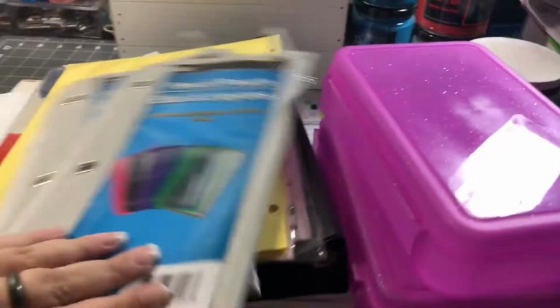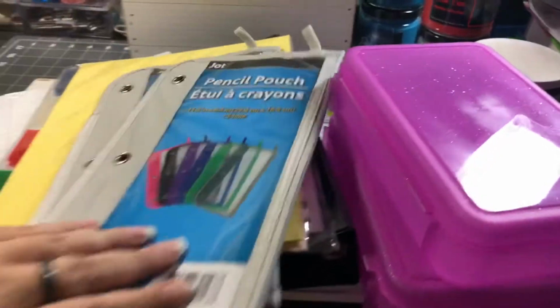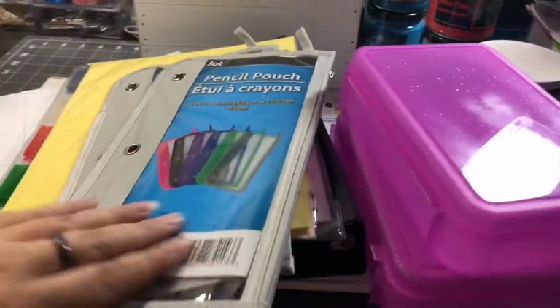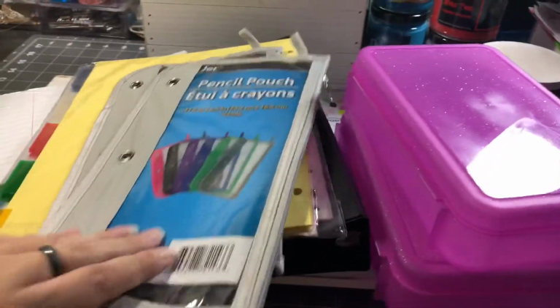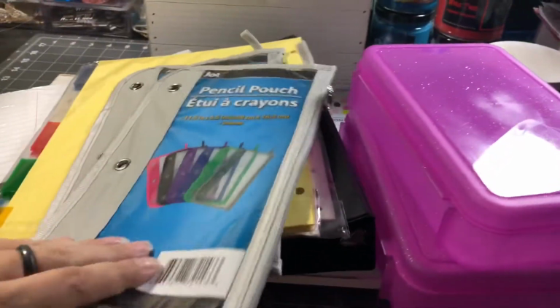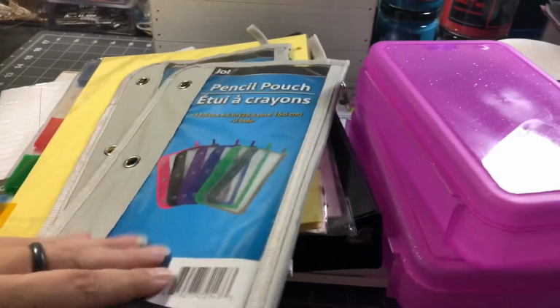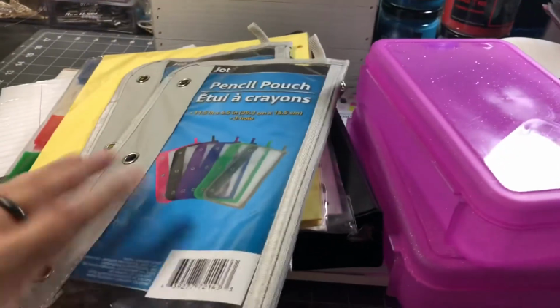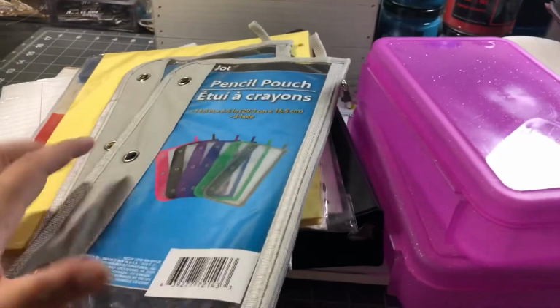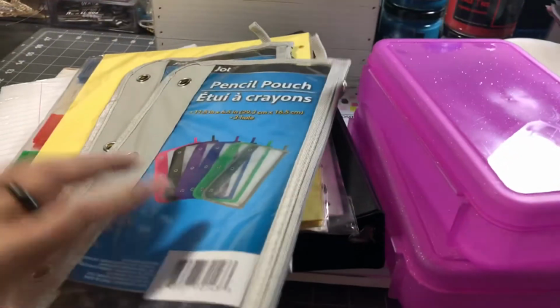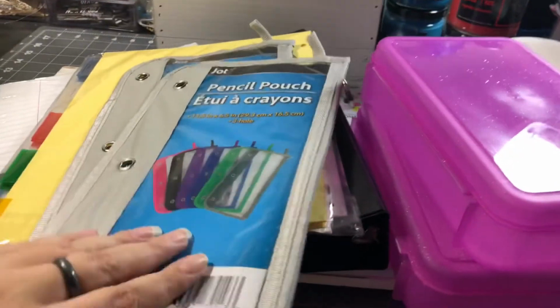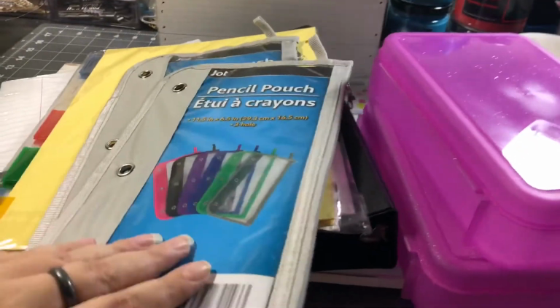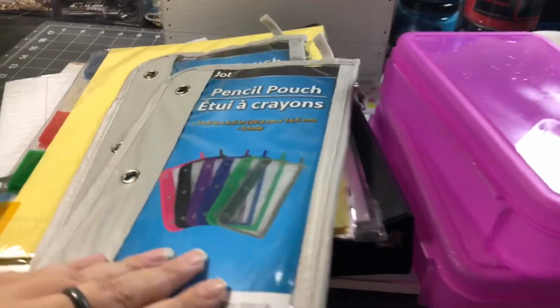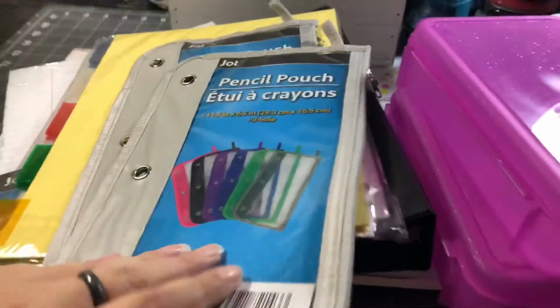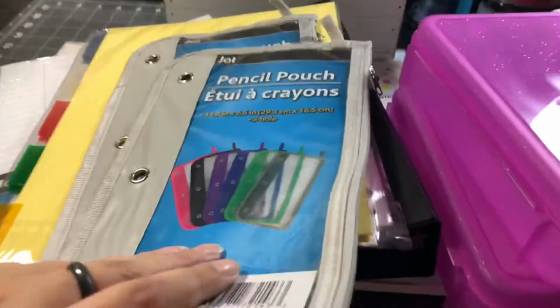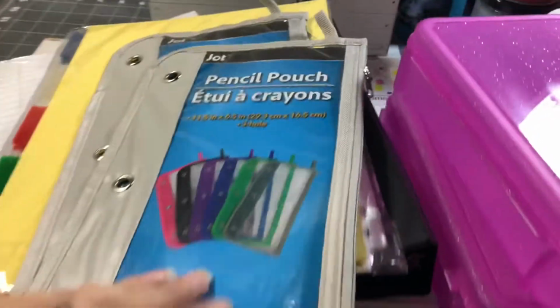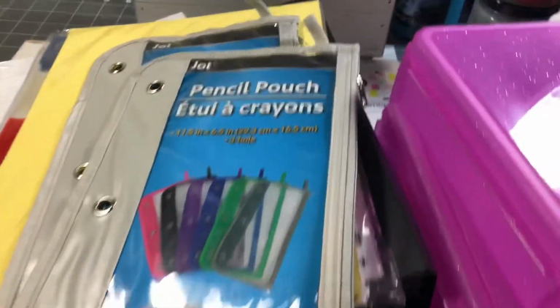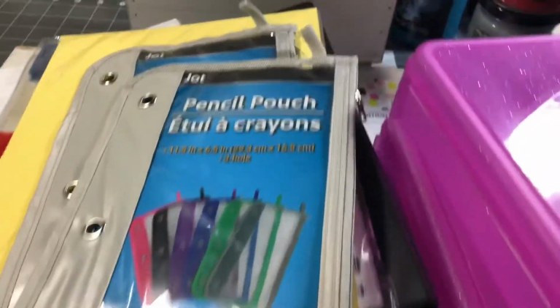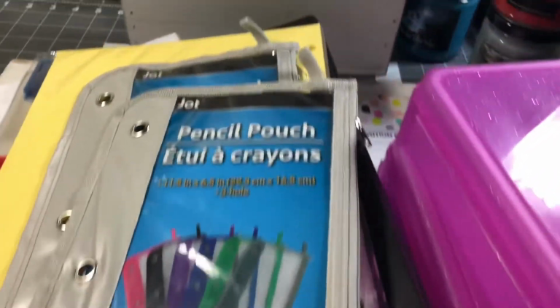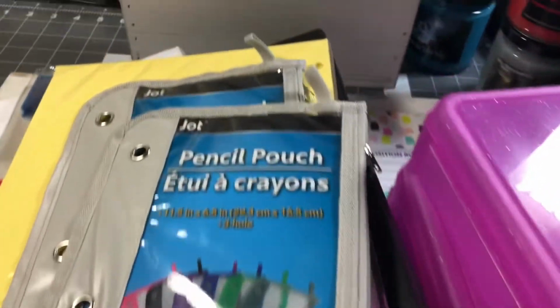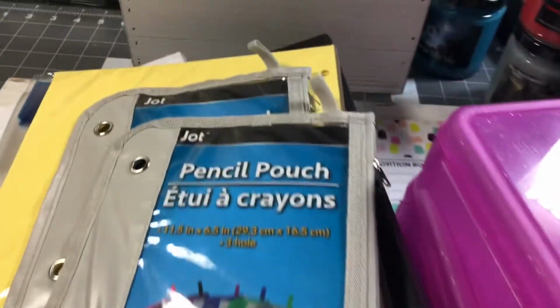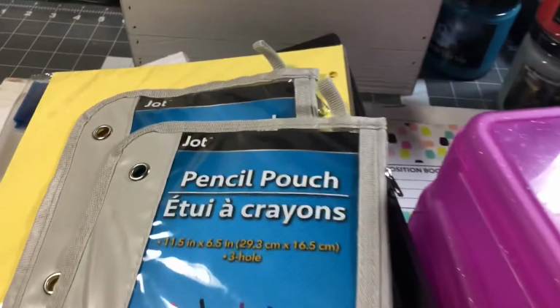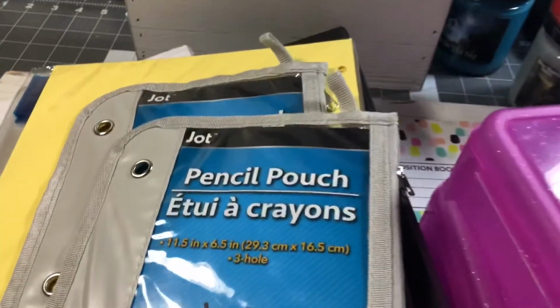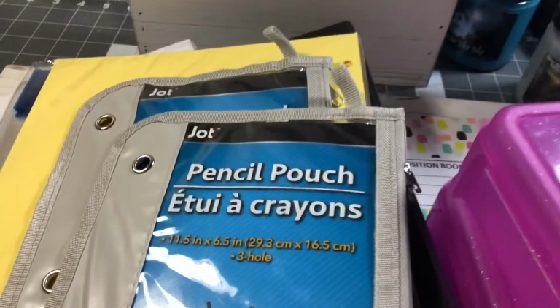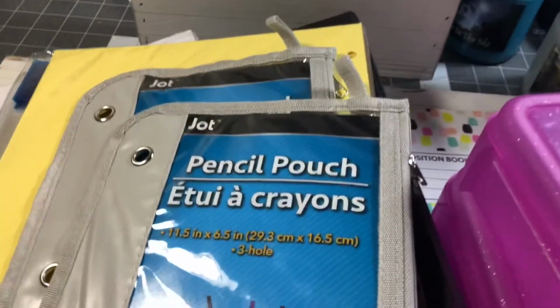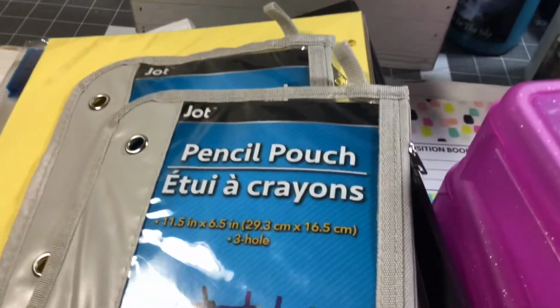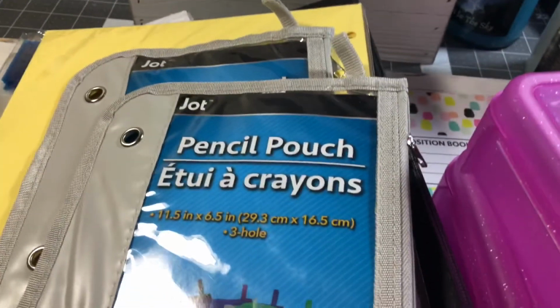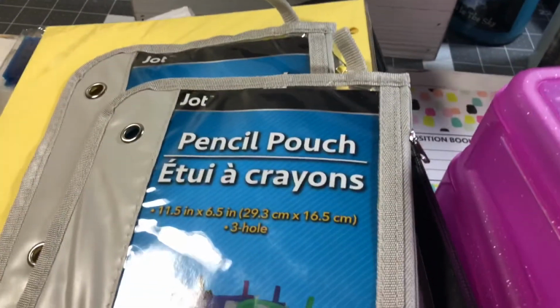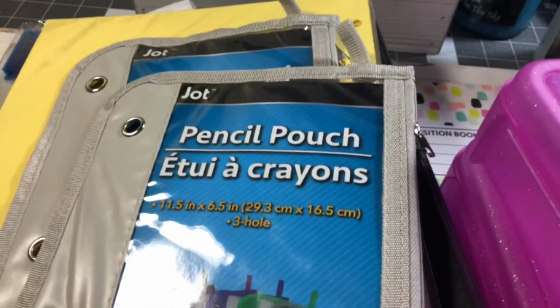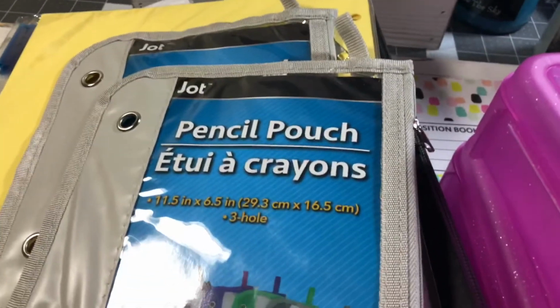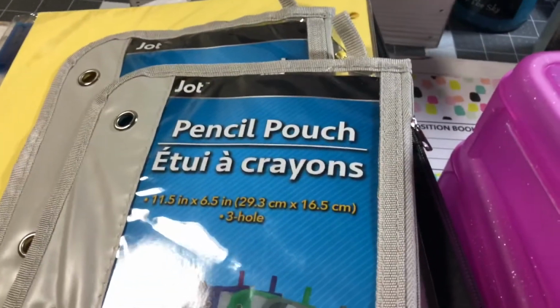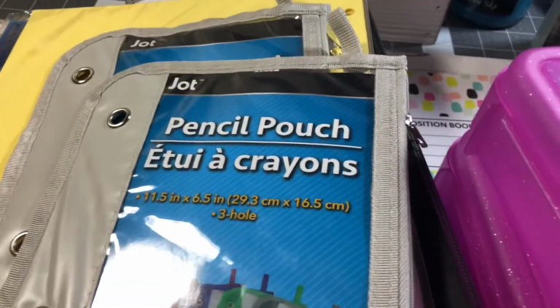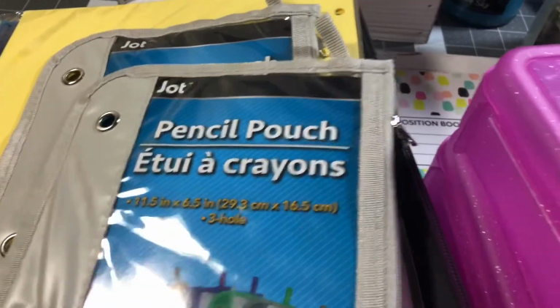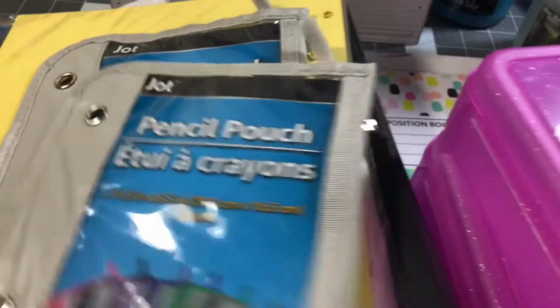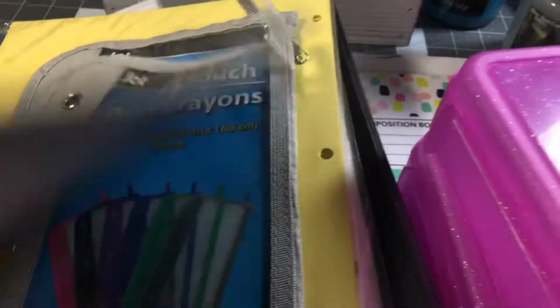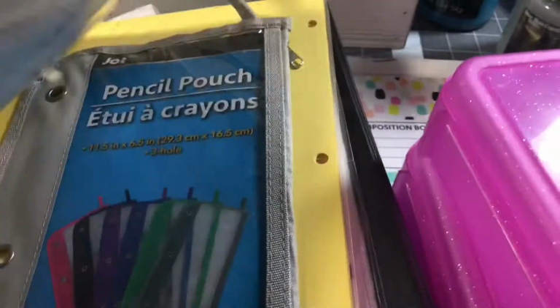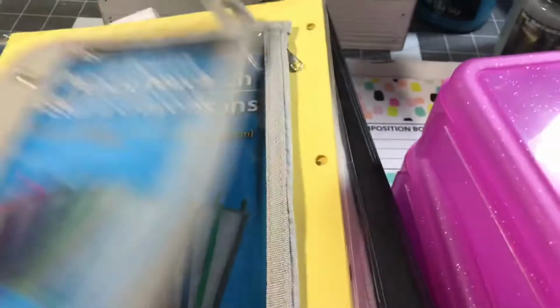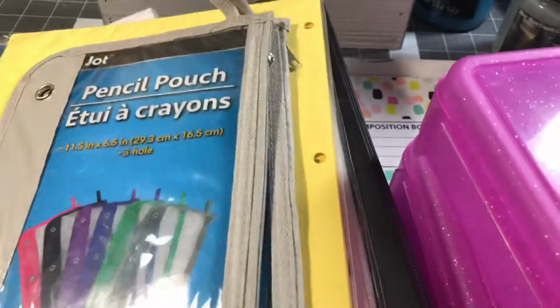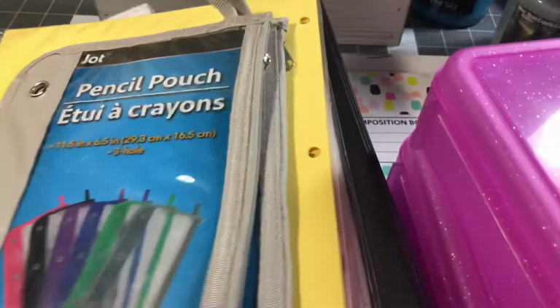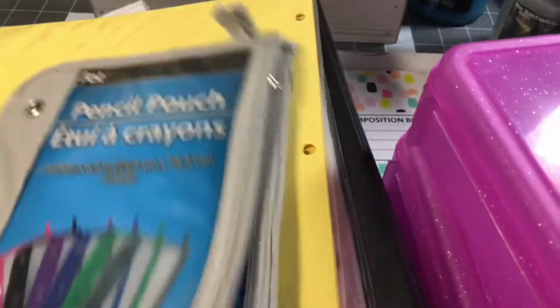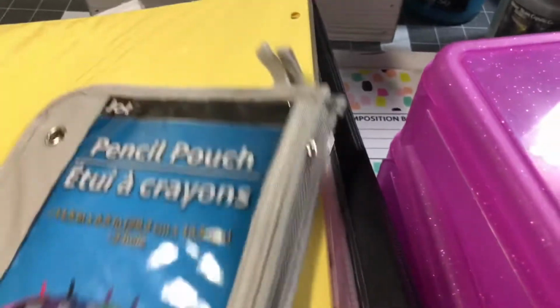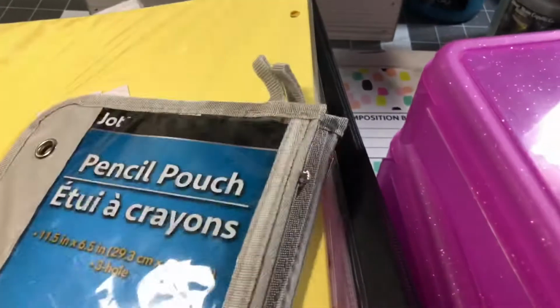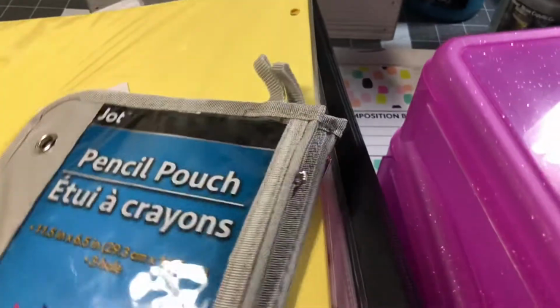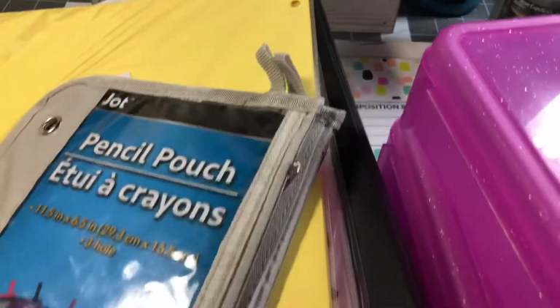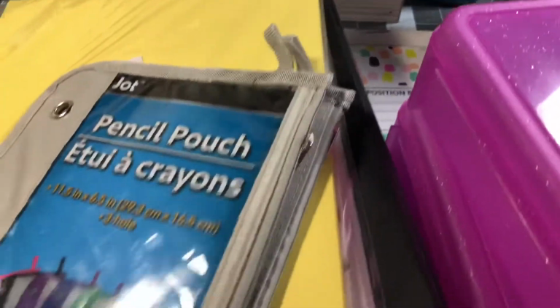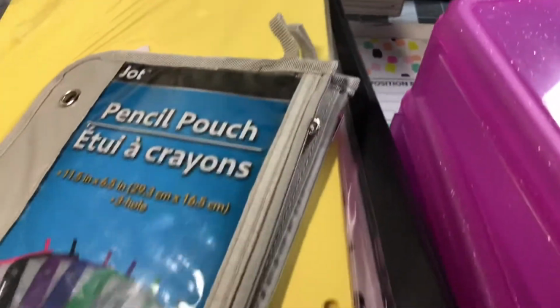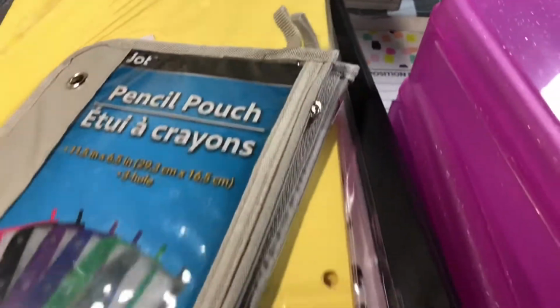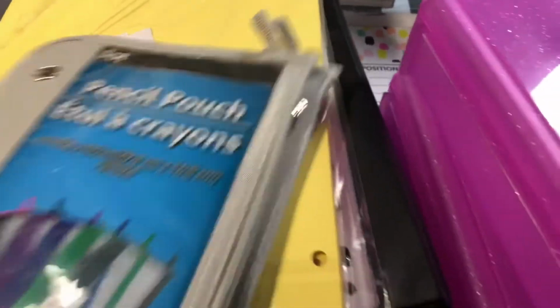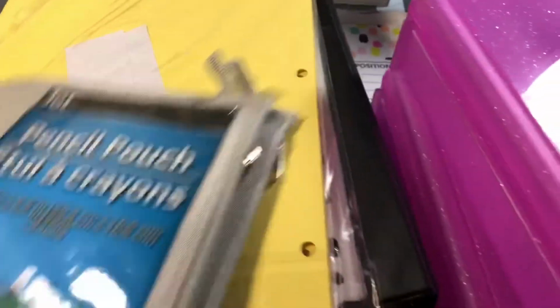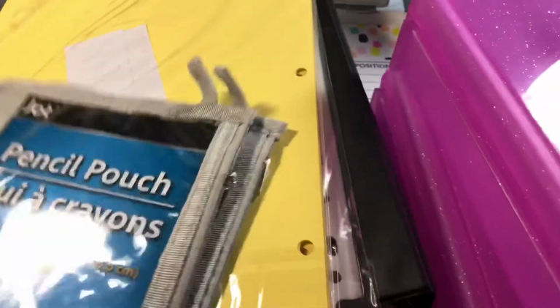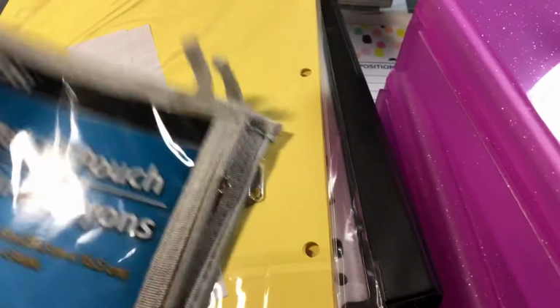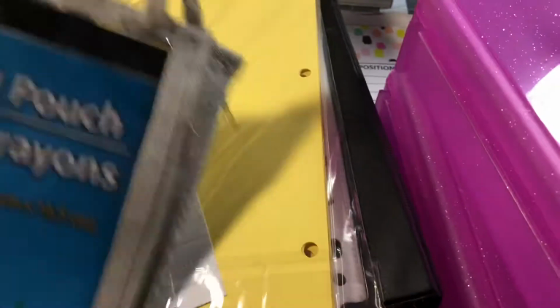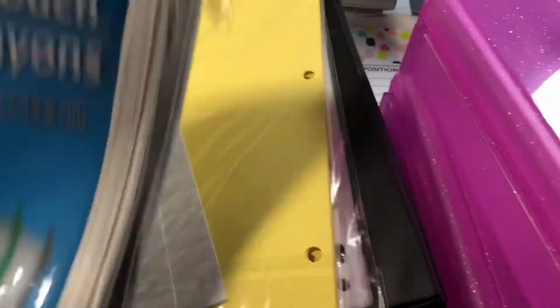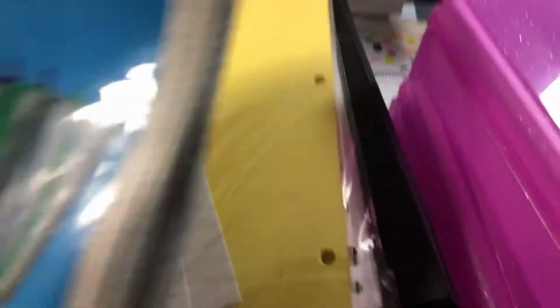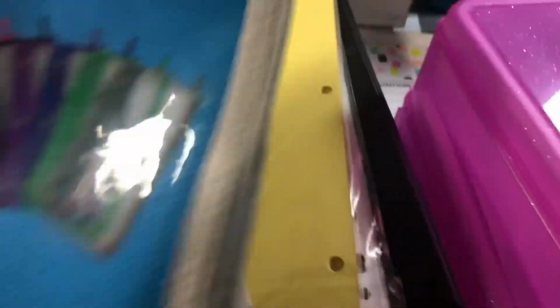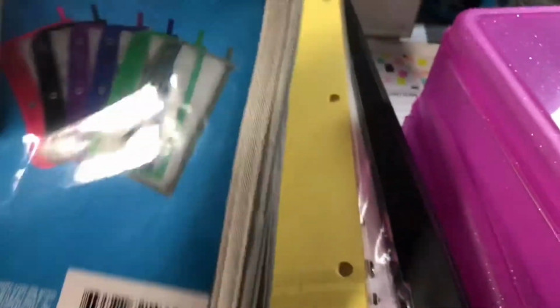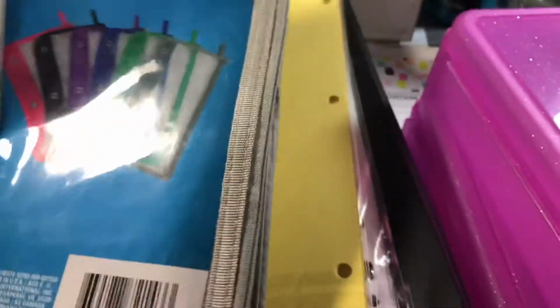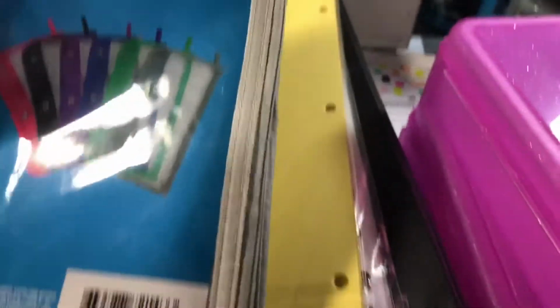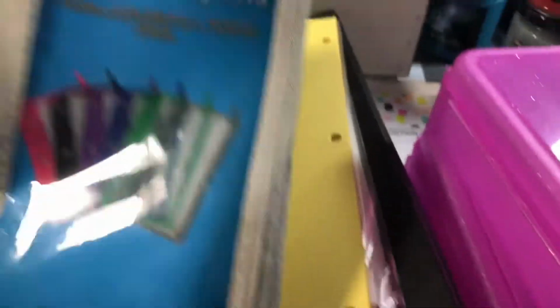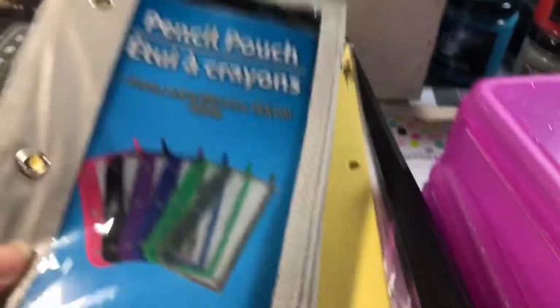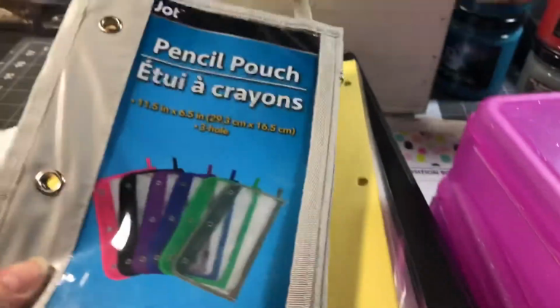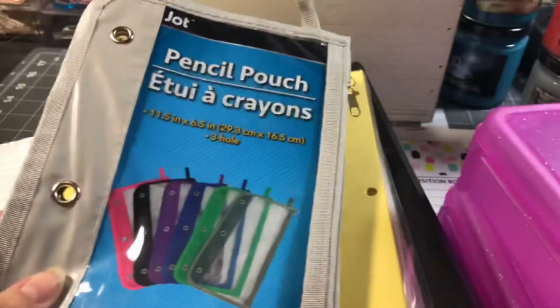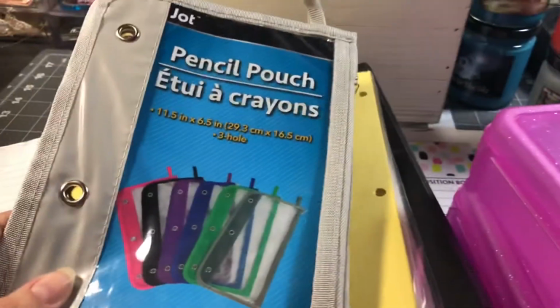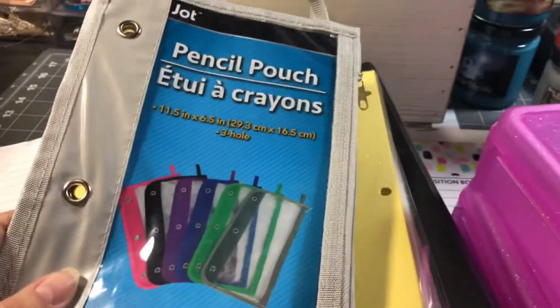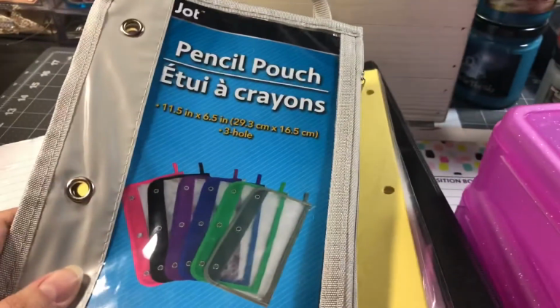I did pick up two of the pencil pouches, because I do use them for my colored pencils.